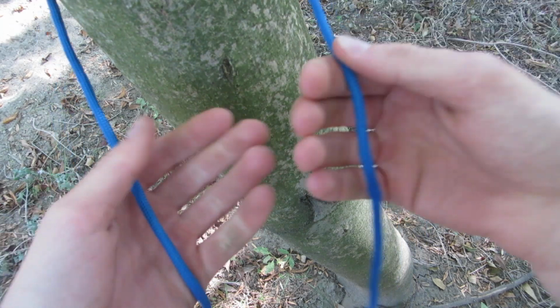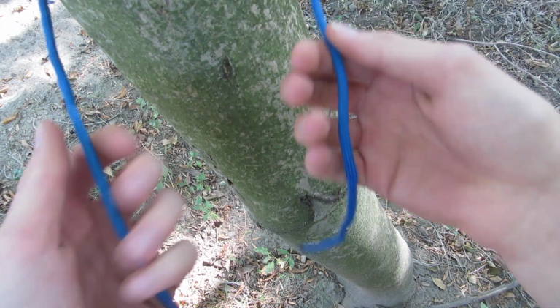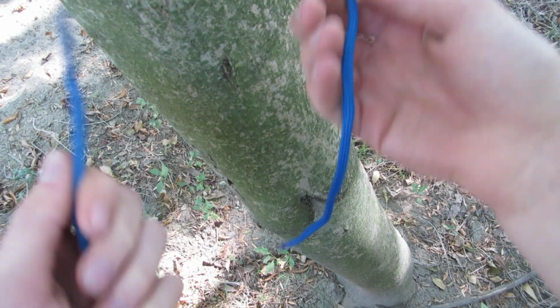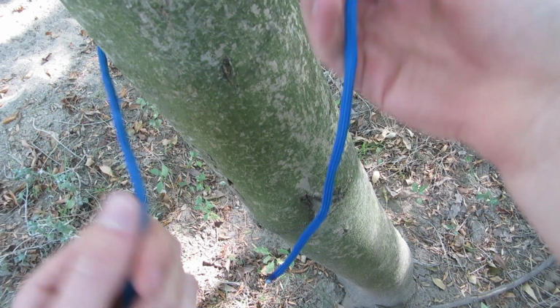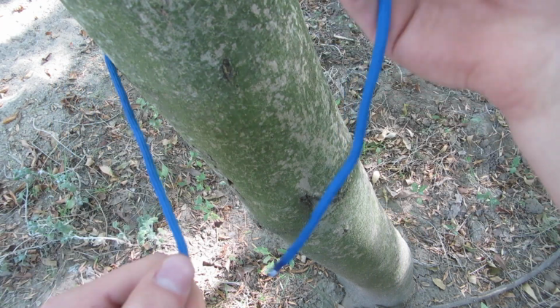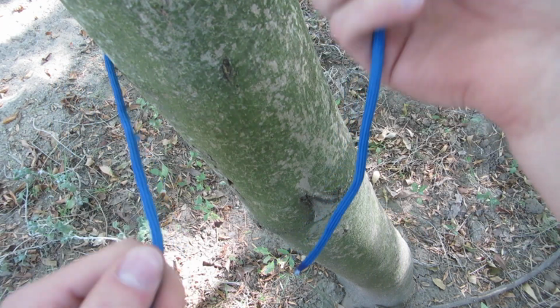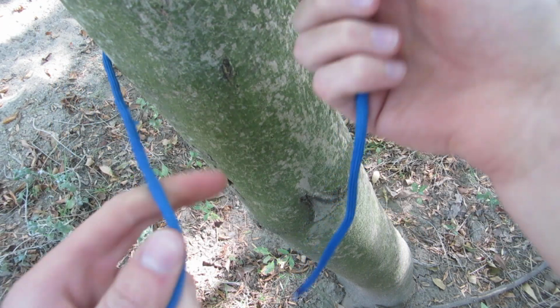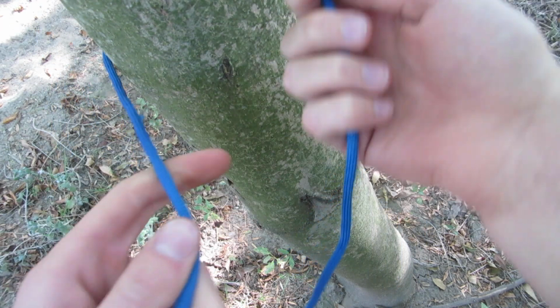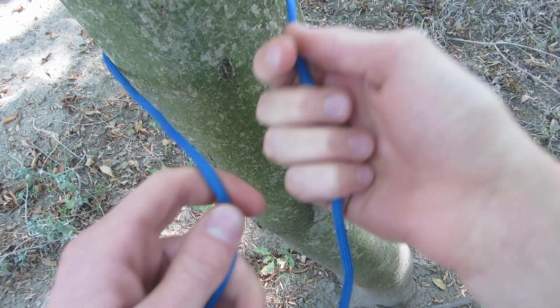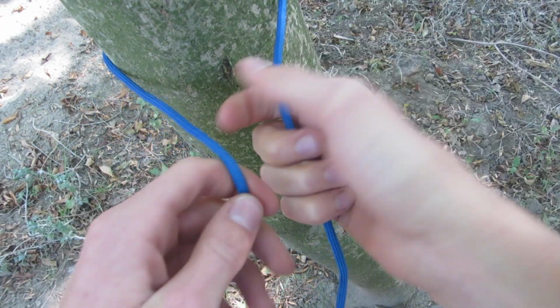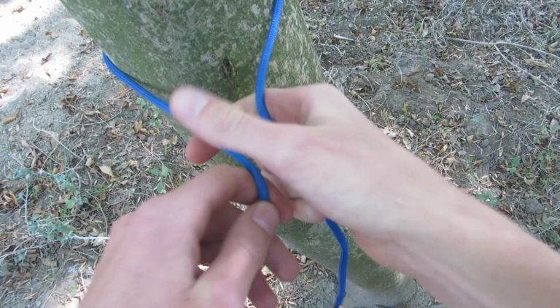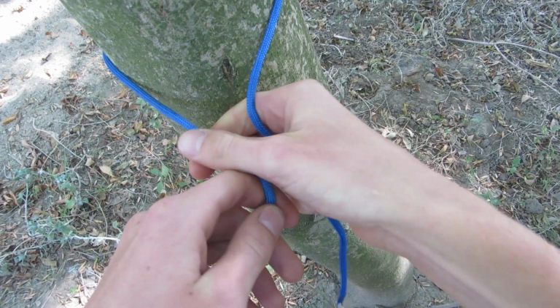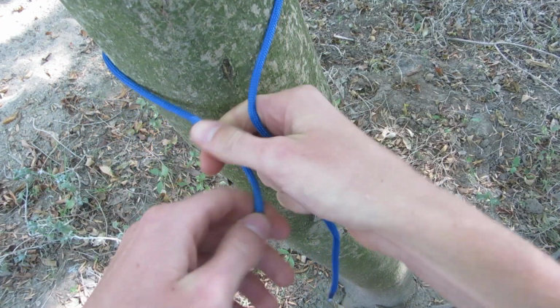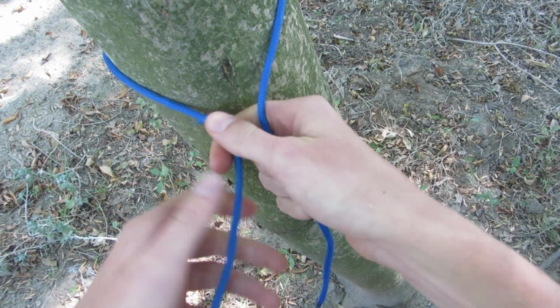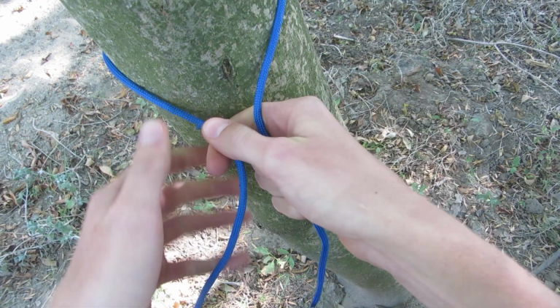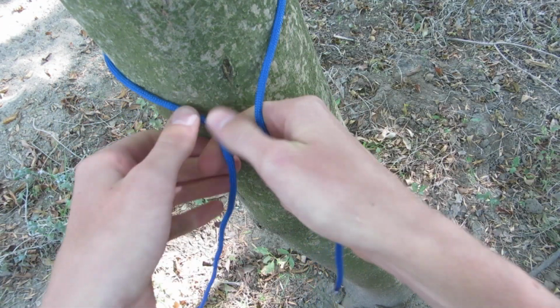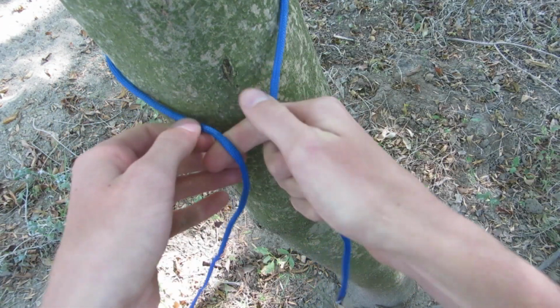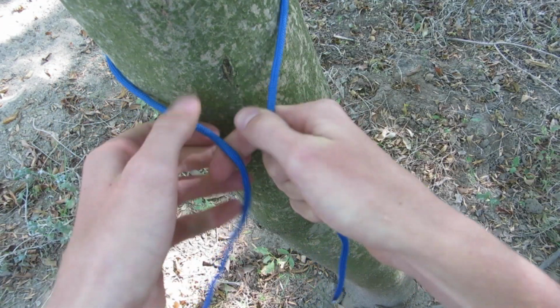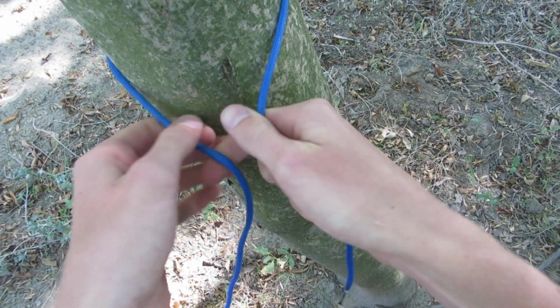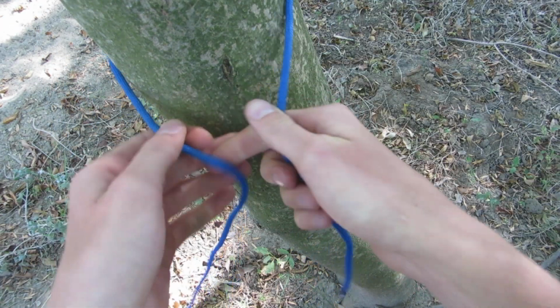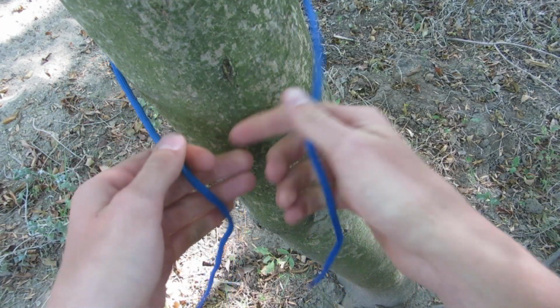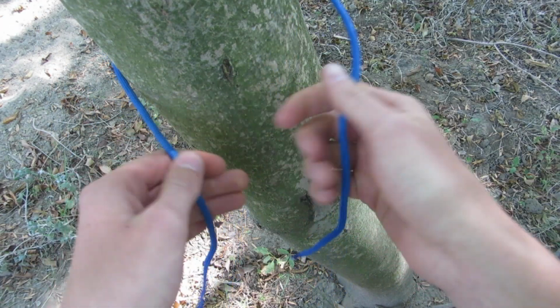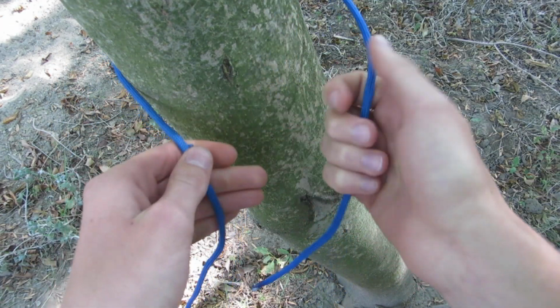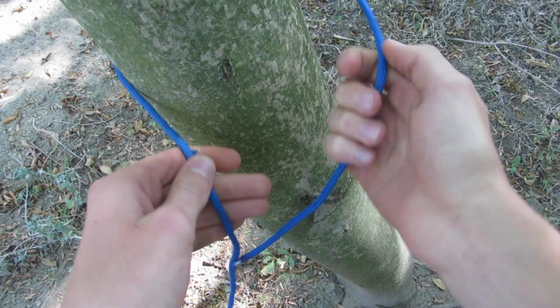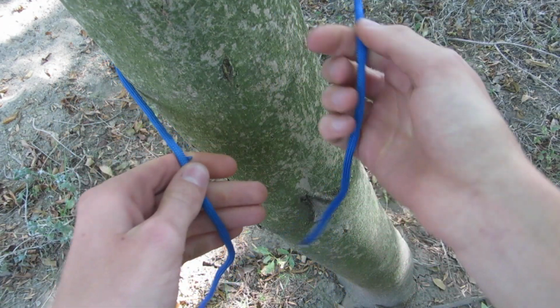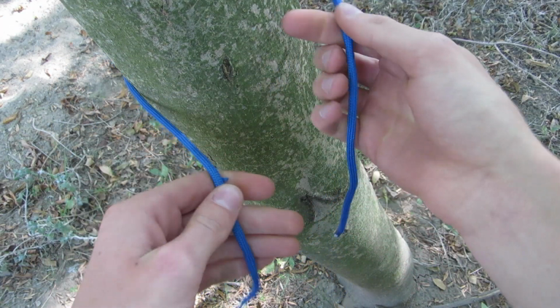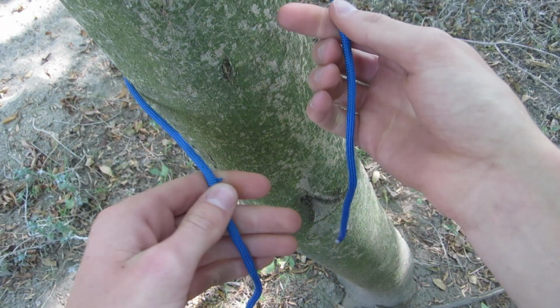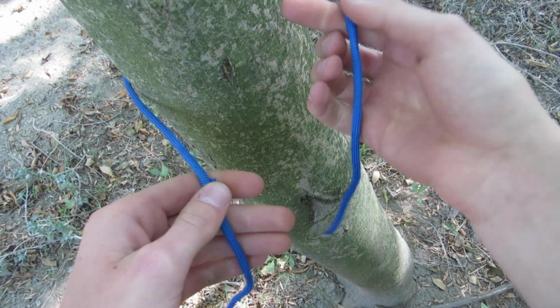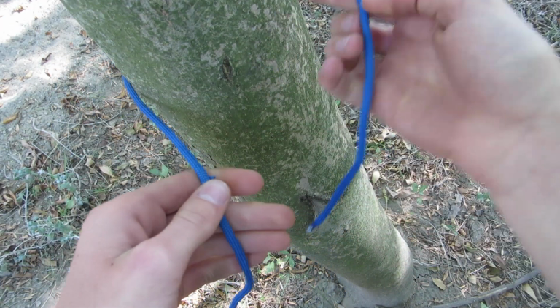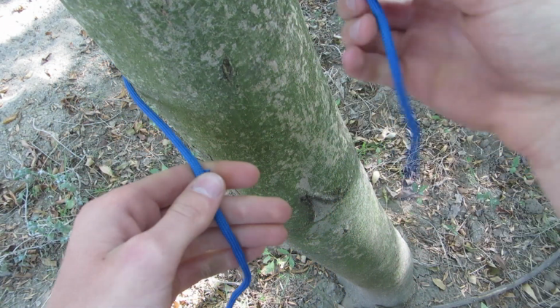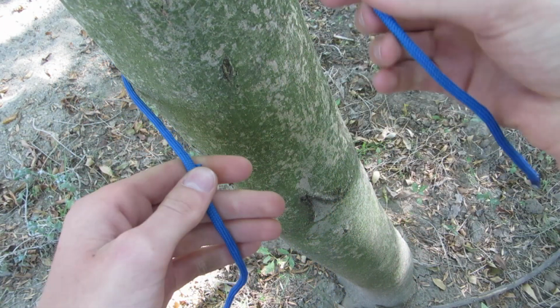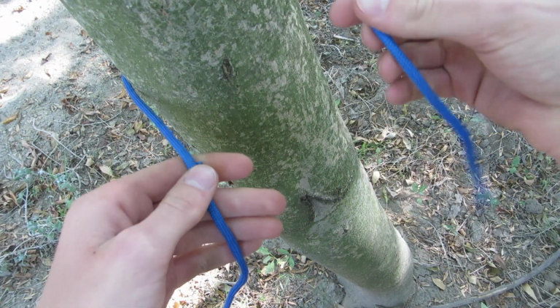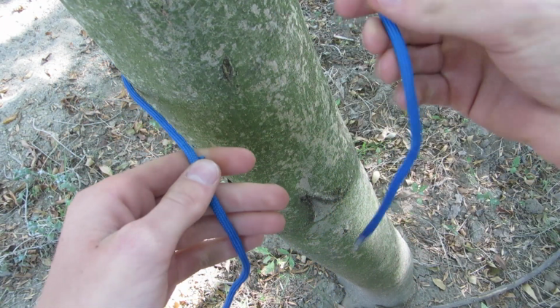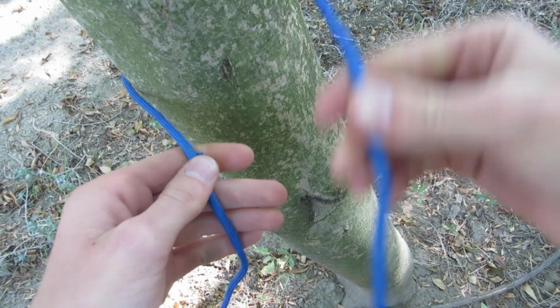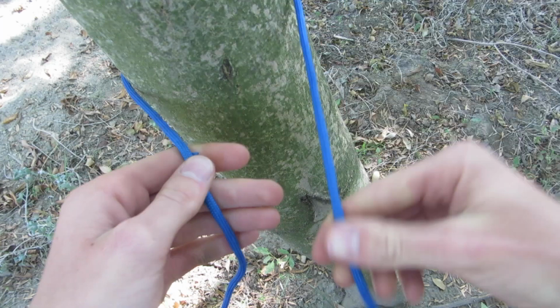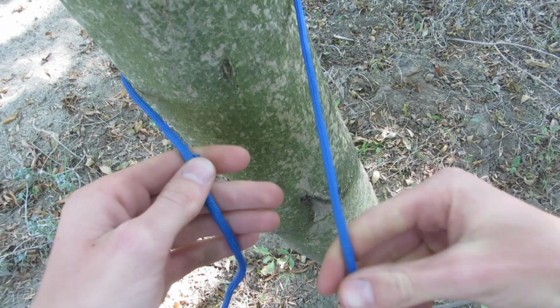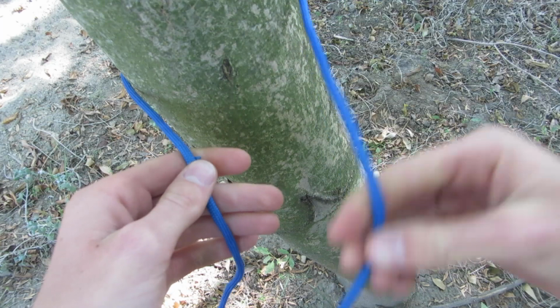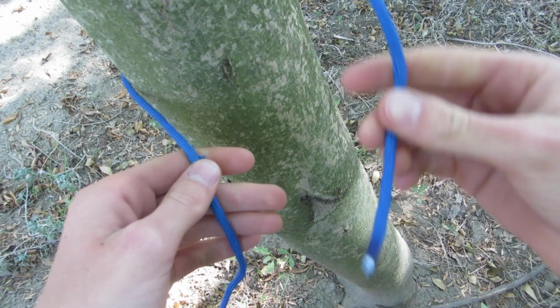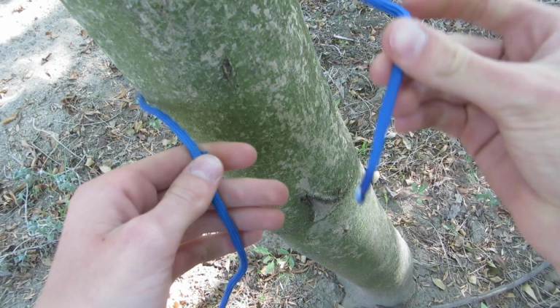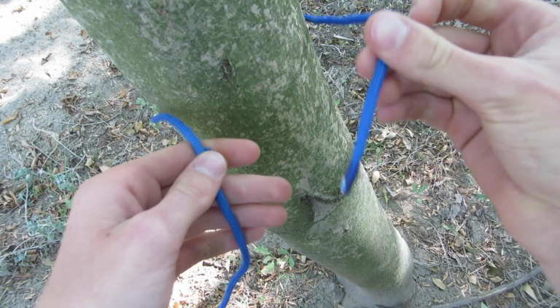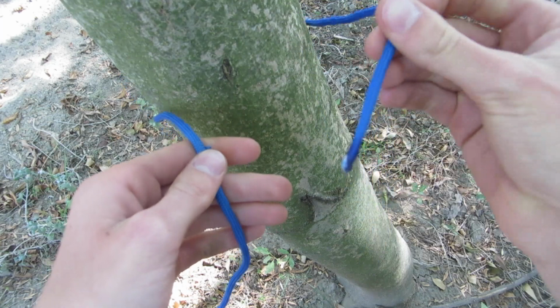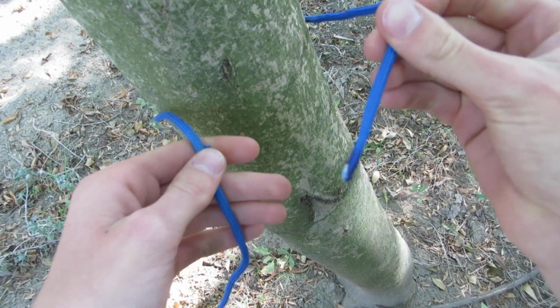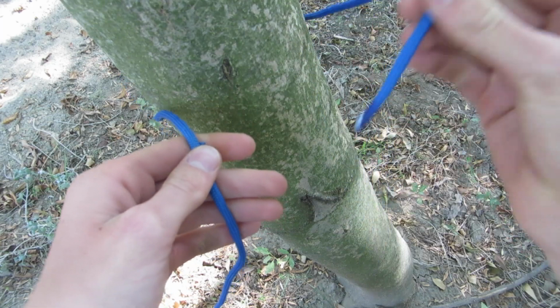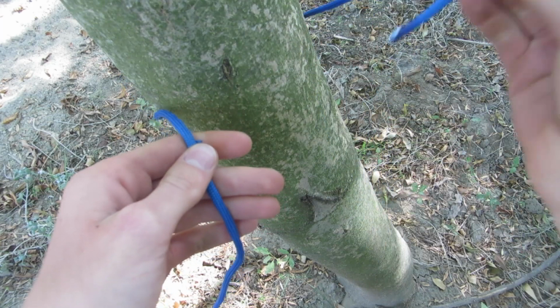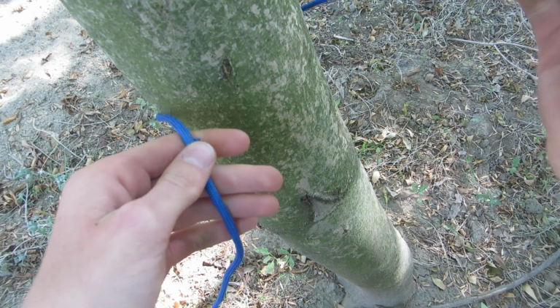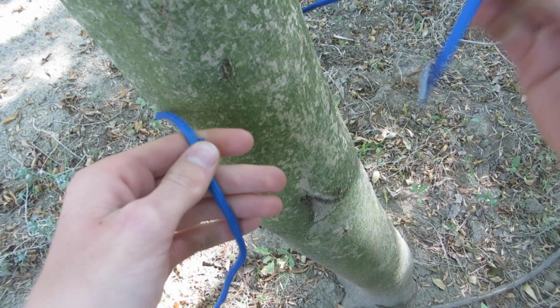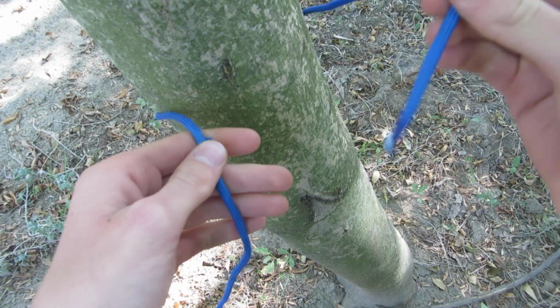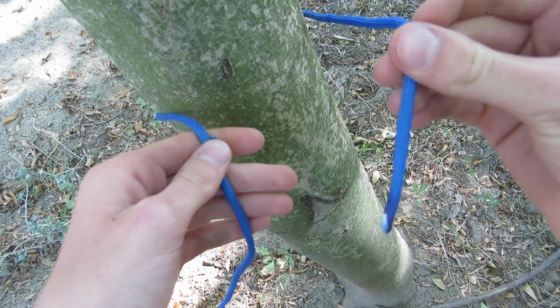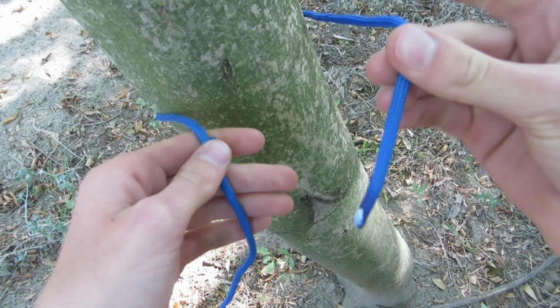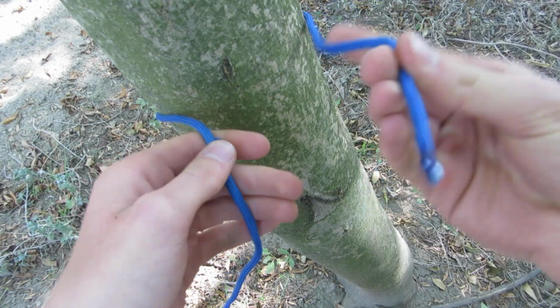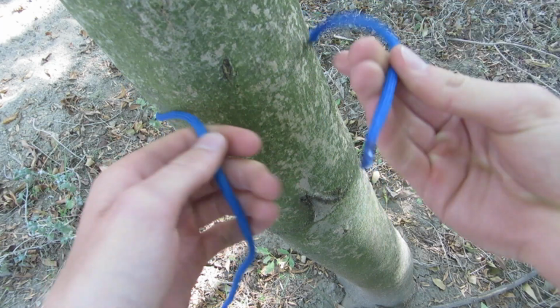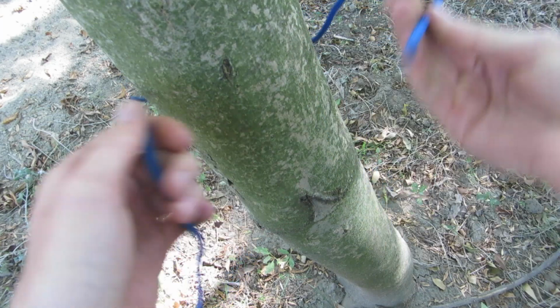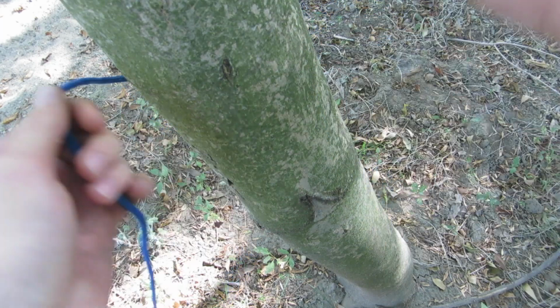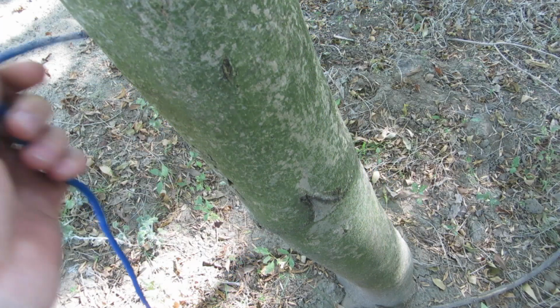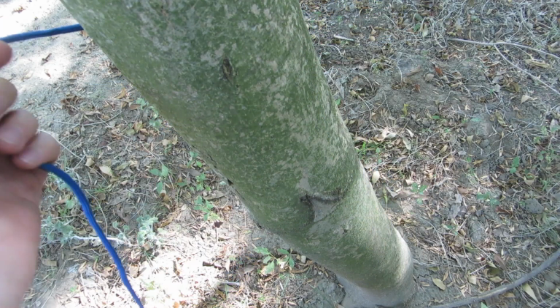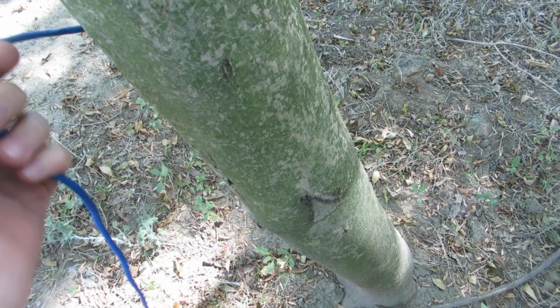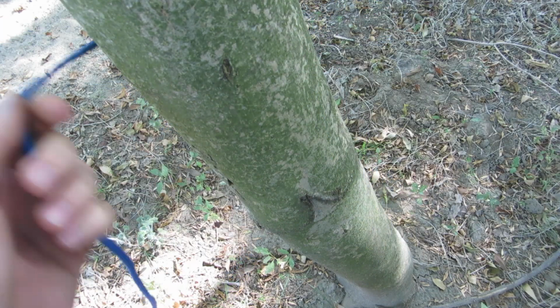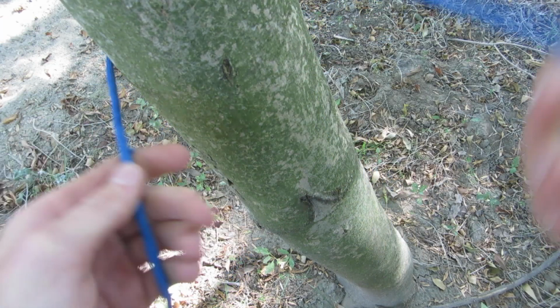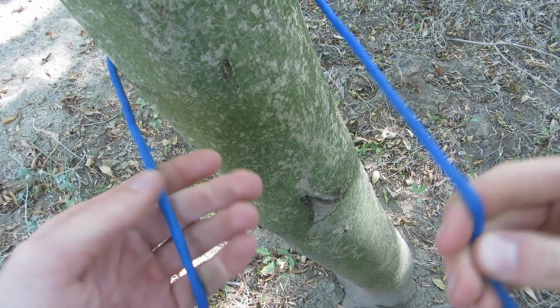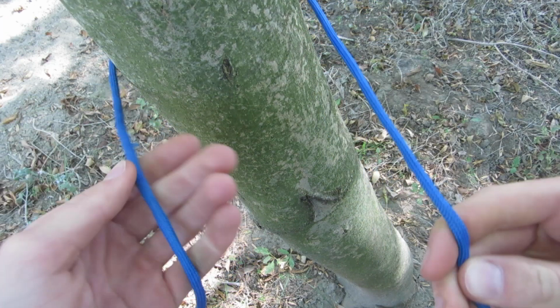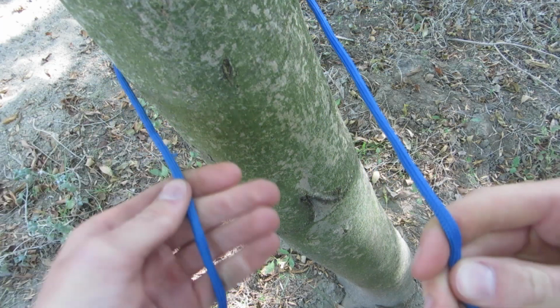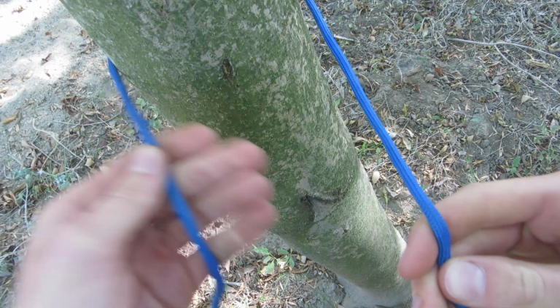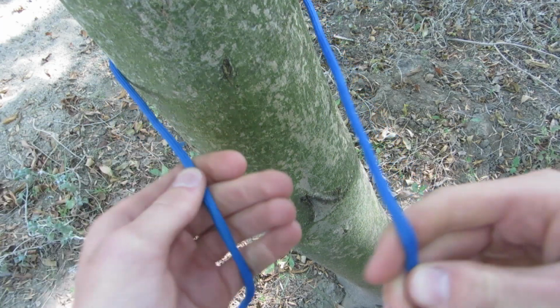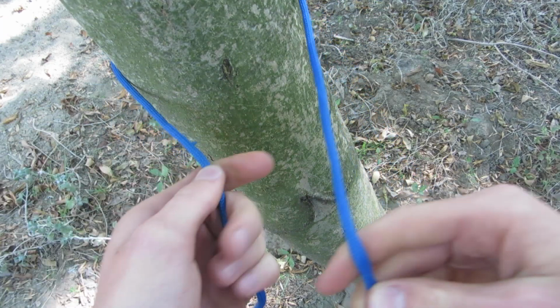First, wrap your rope around the object you want to anchor off to. I like to start my working end on the right side and my standing end on the left side.